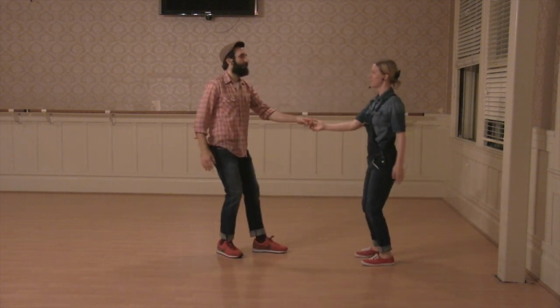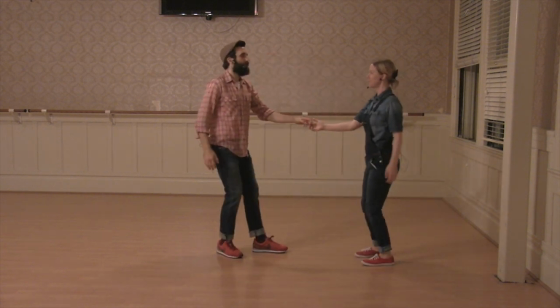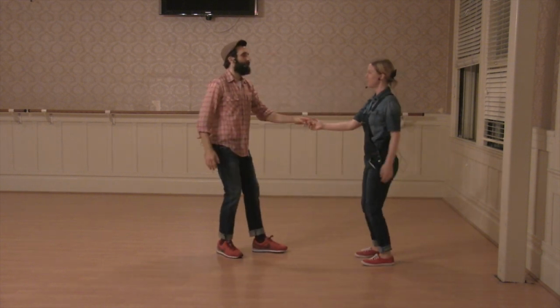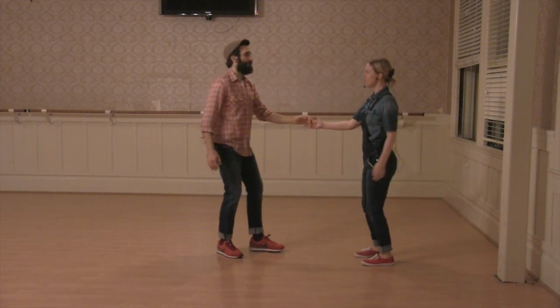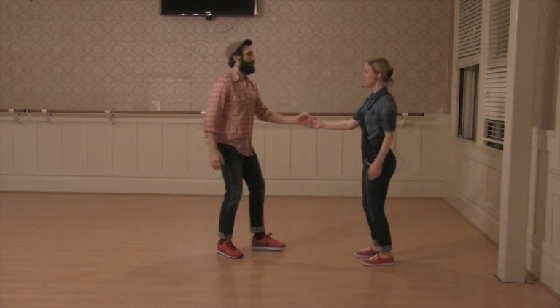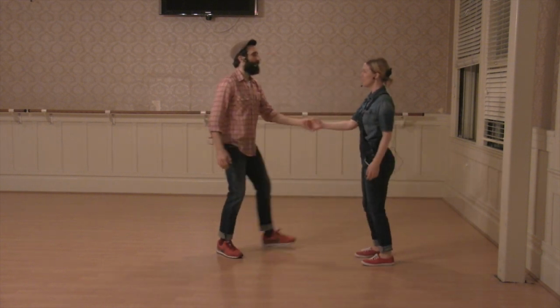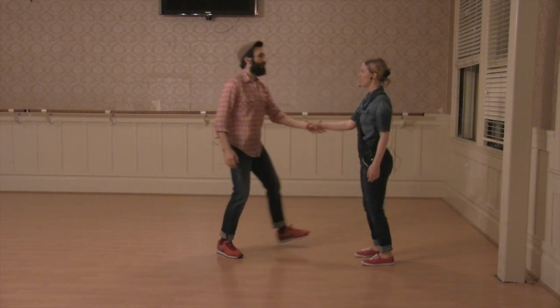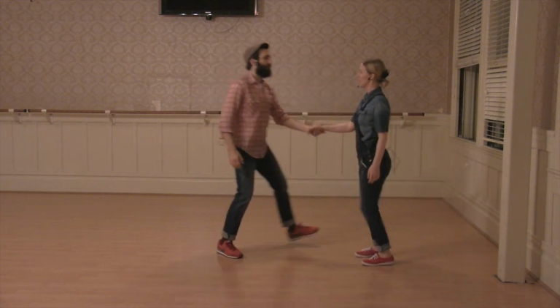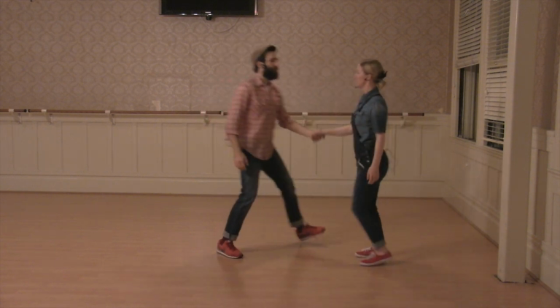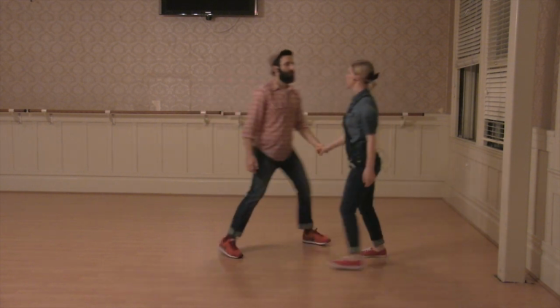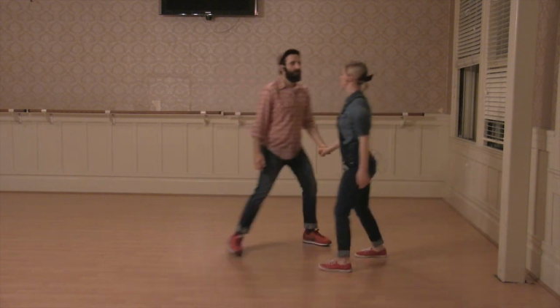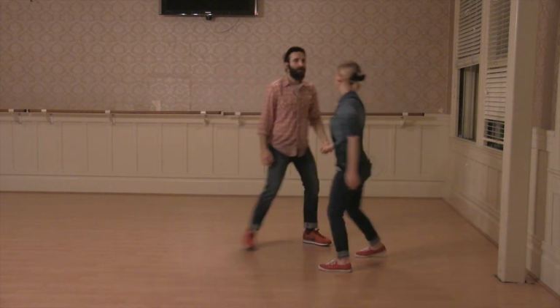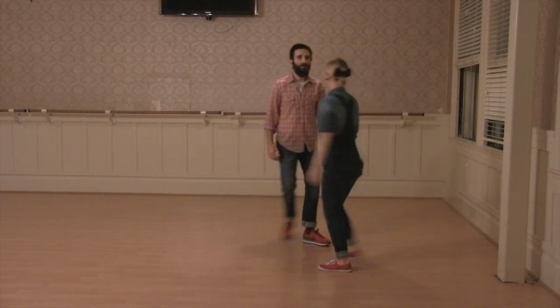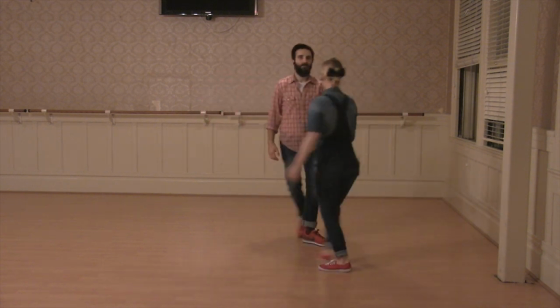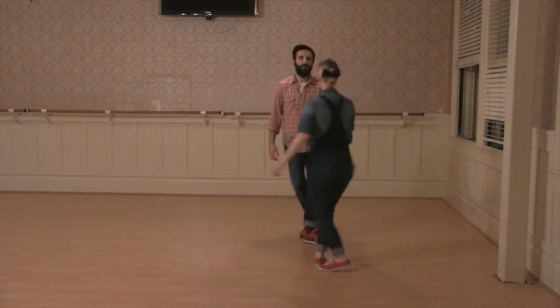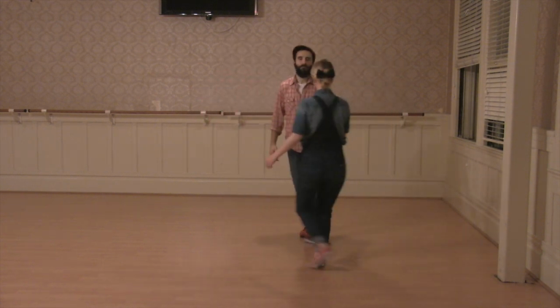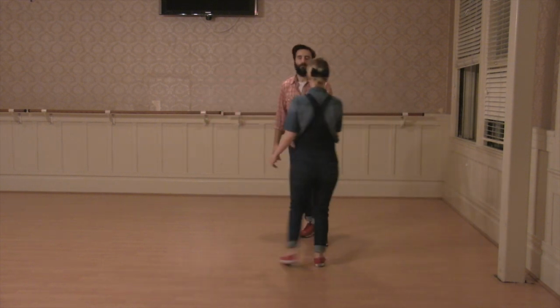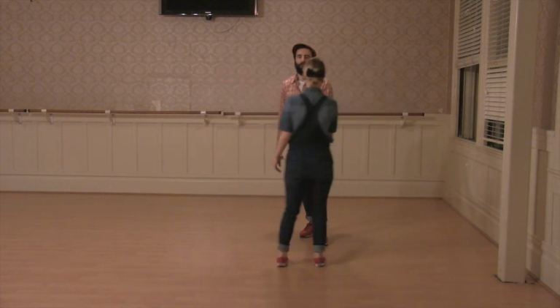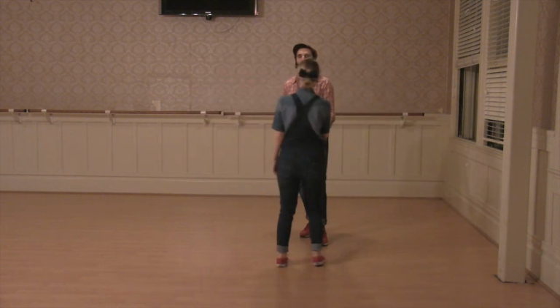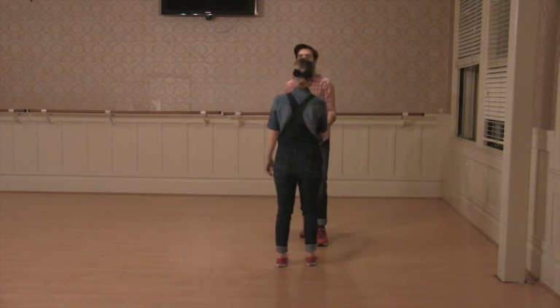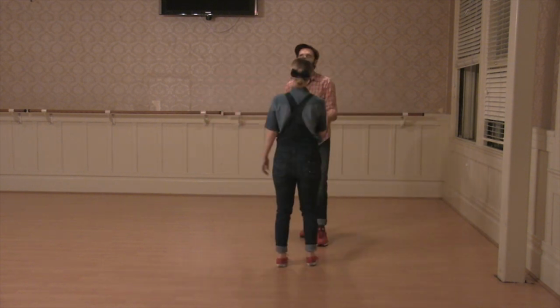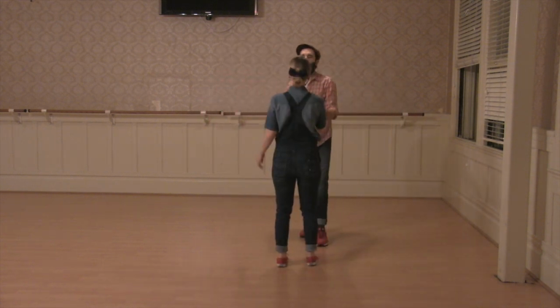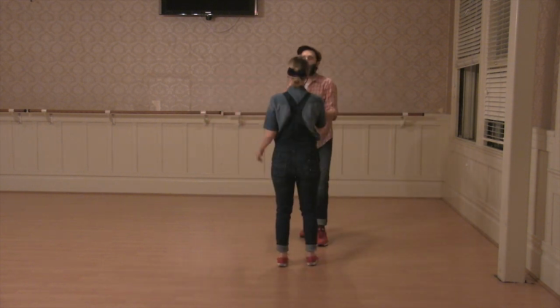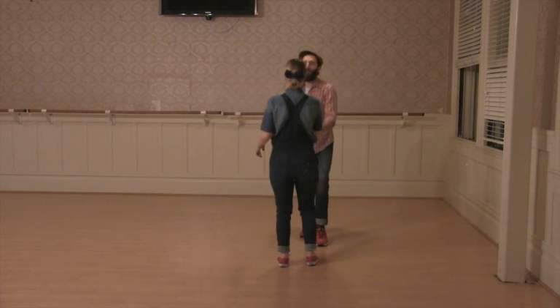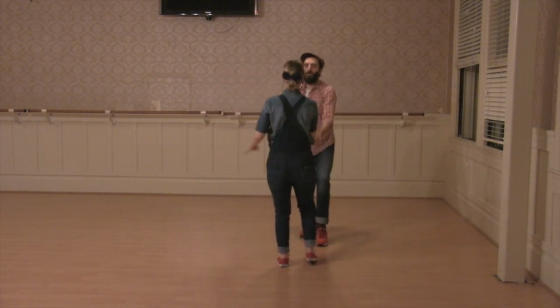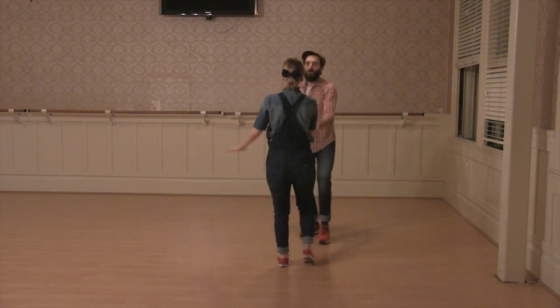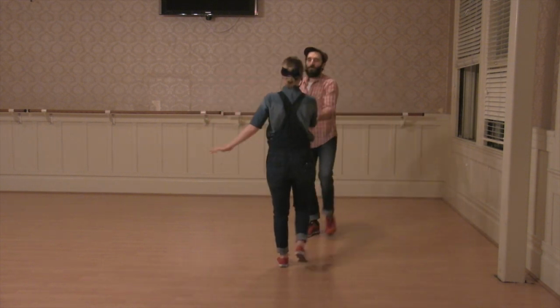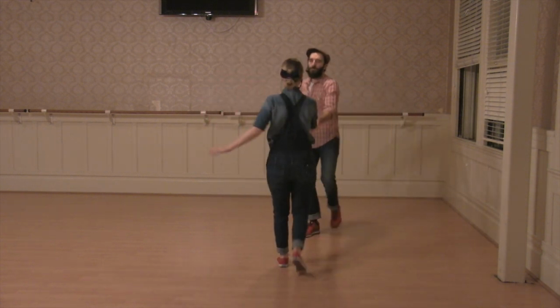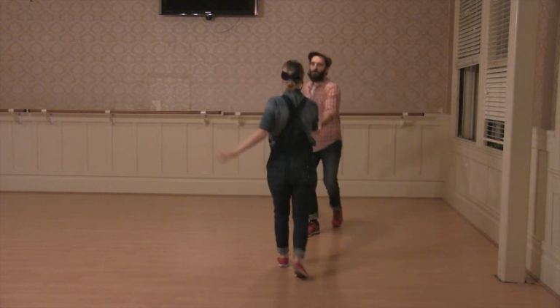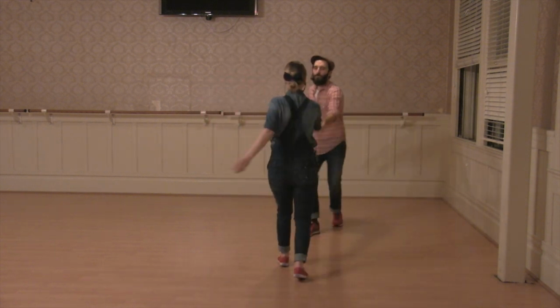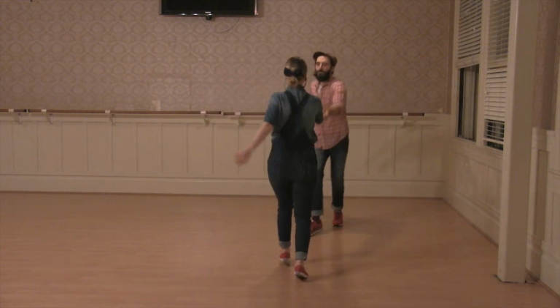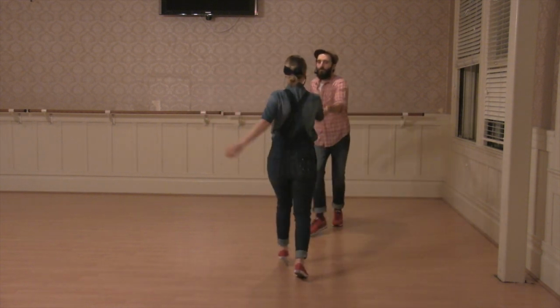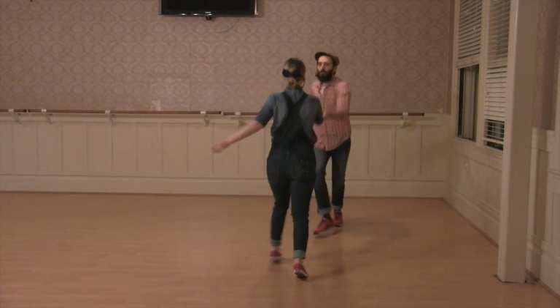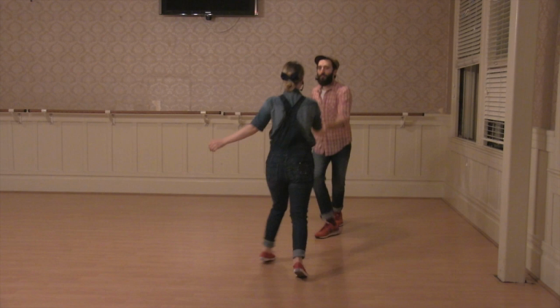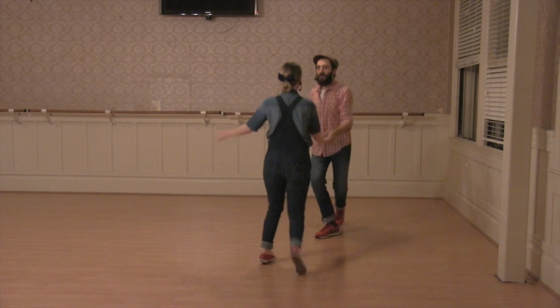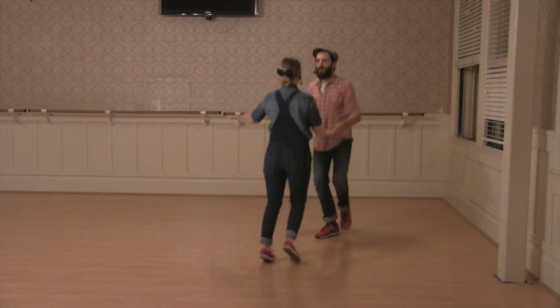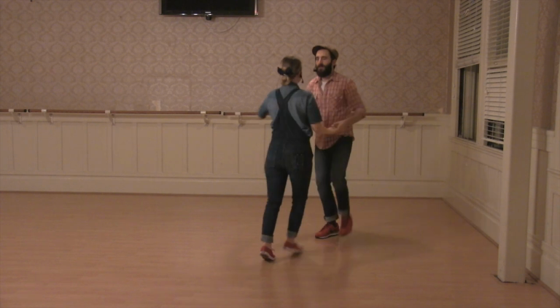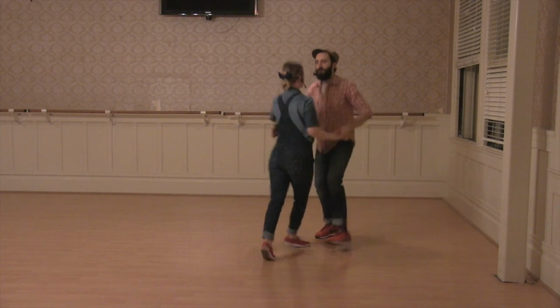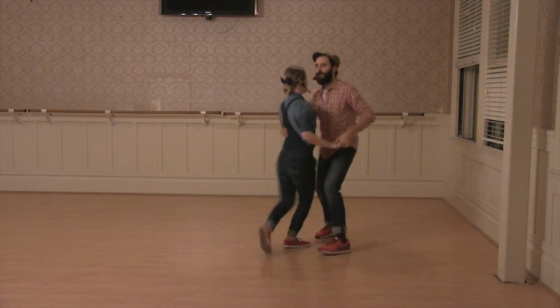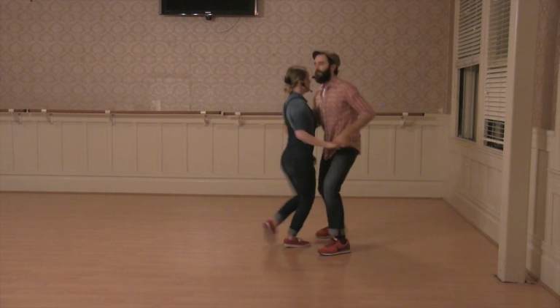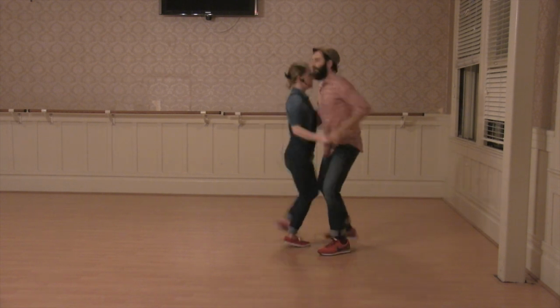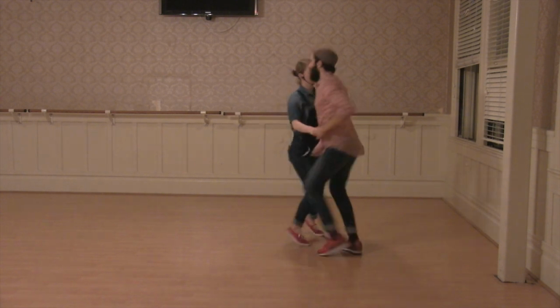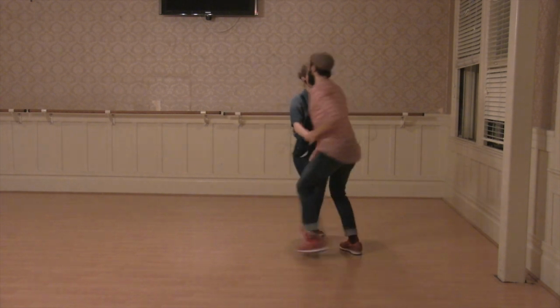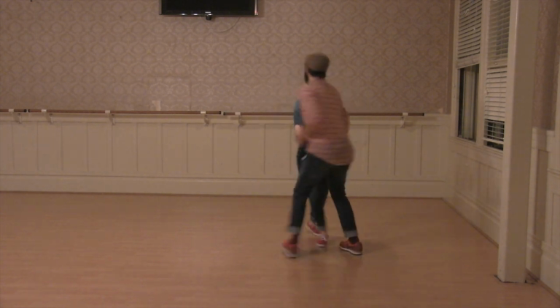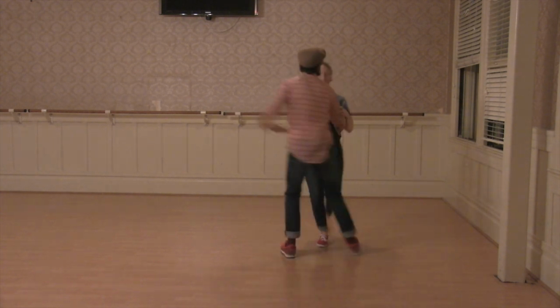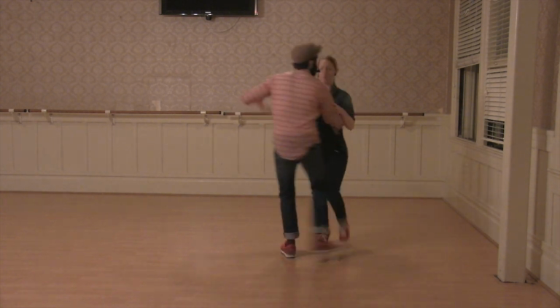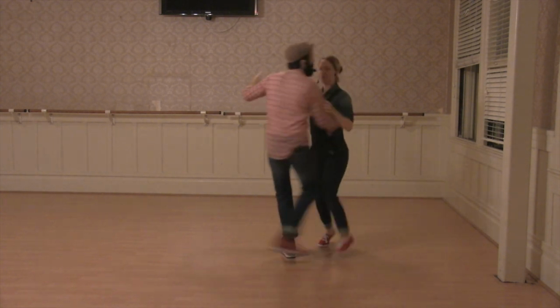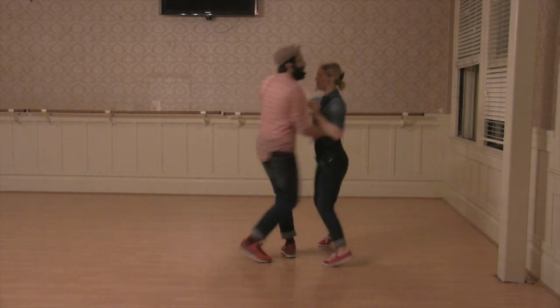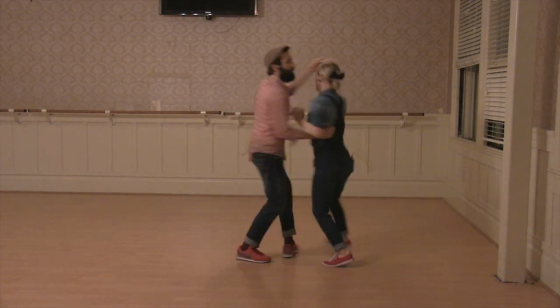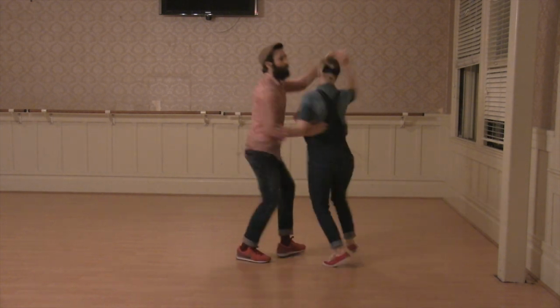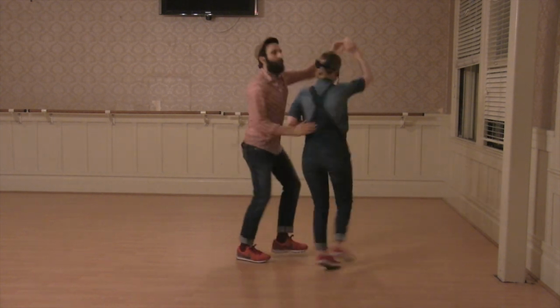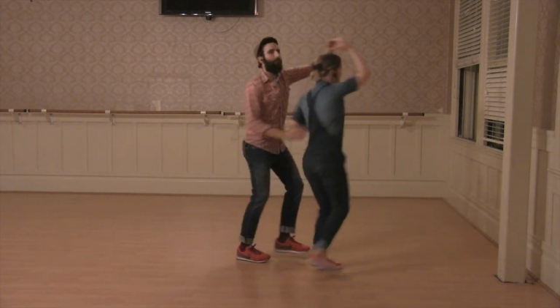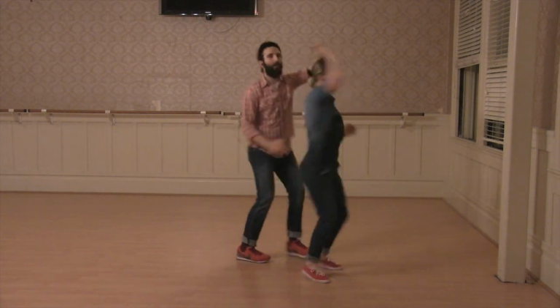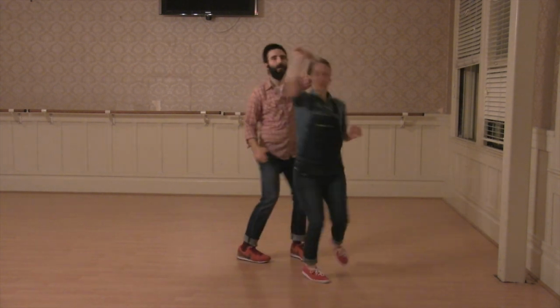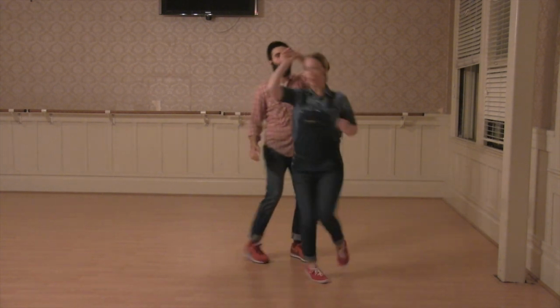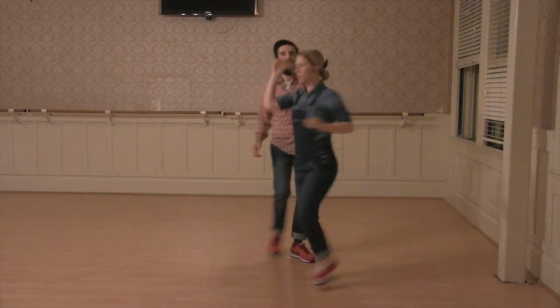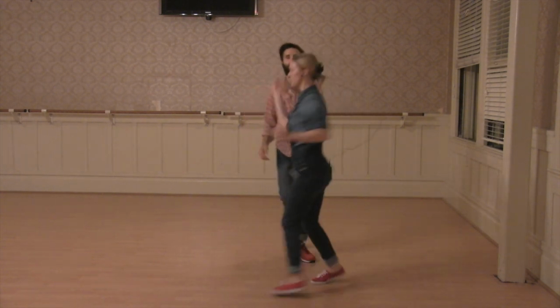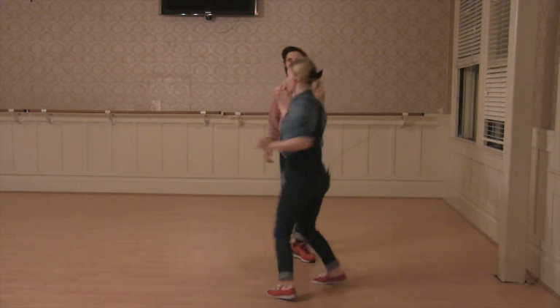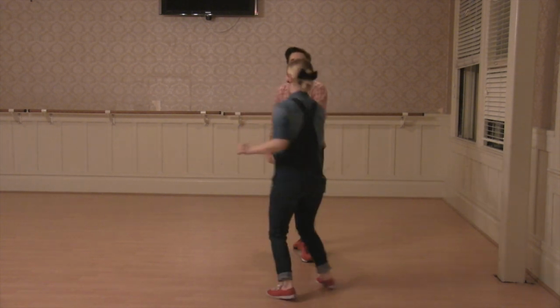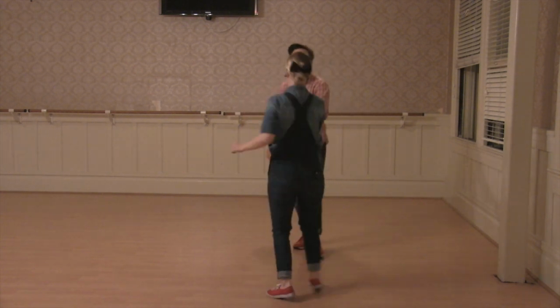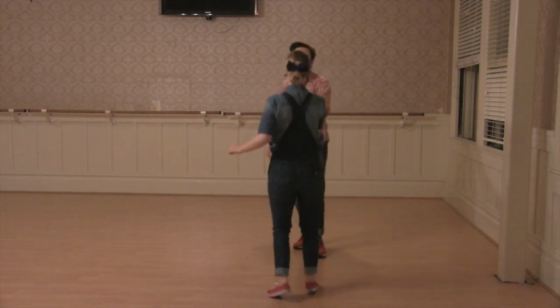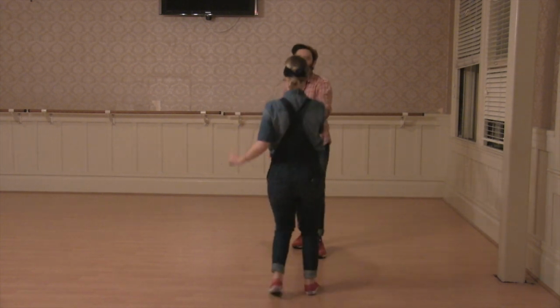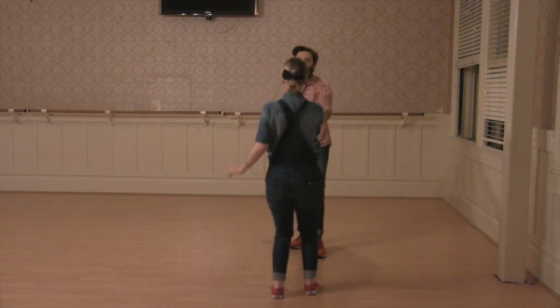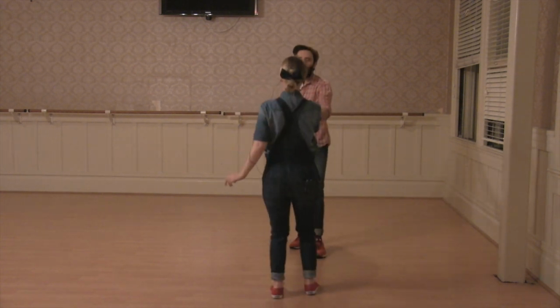So we'll do it from this way. Step, step, triple step. Turn, turn, triple step.